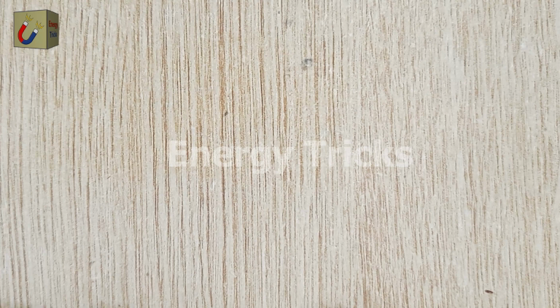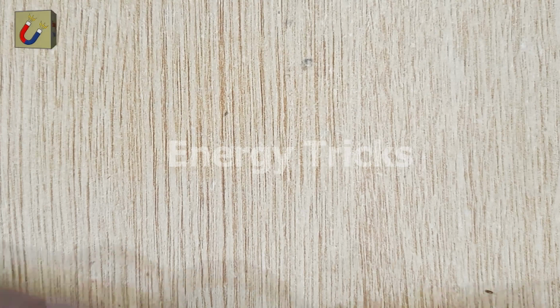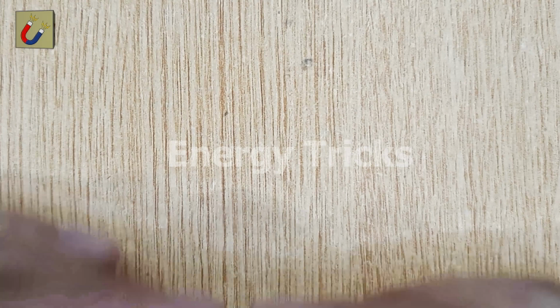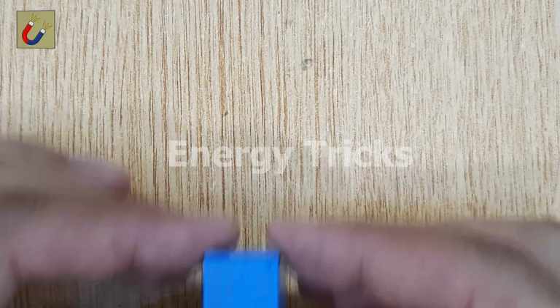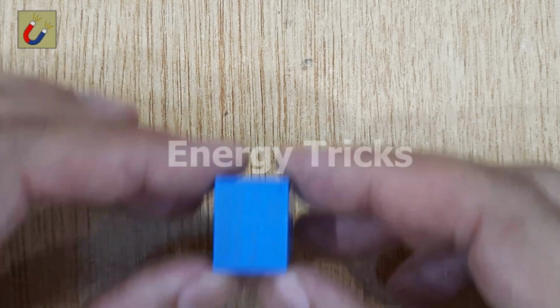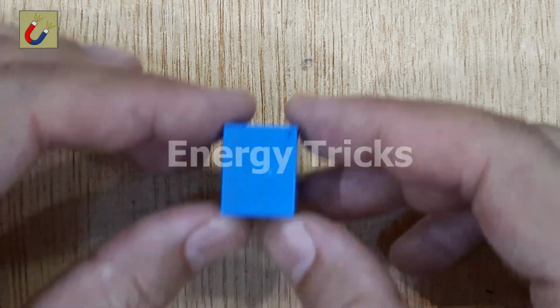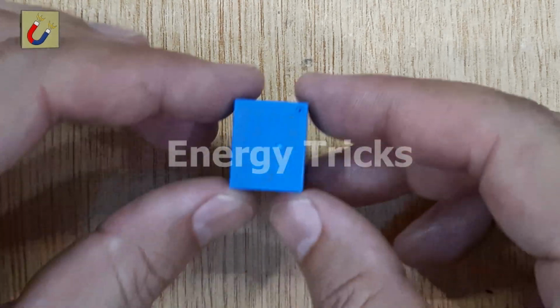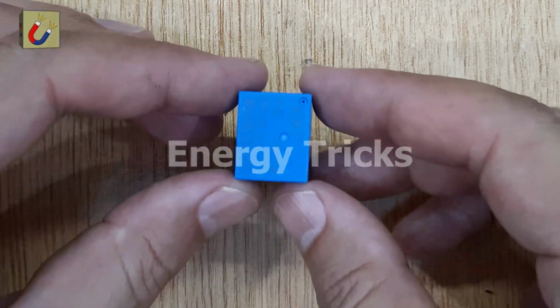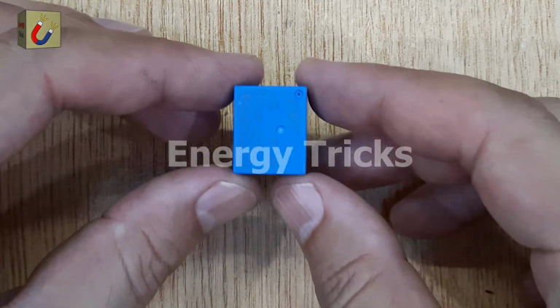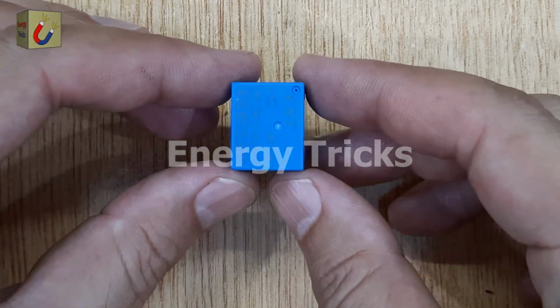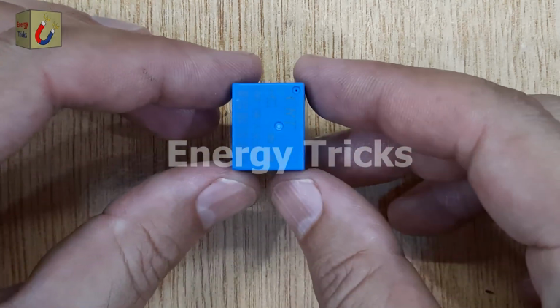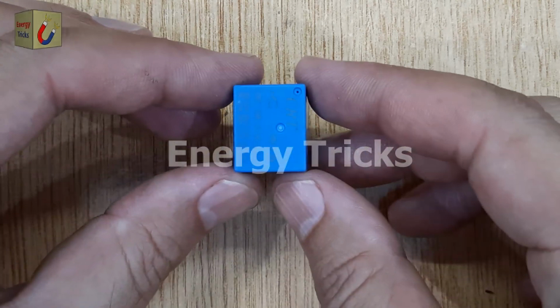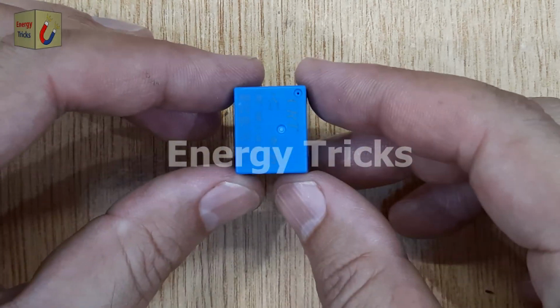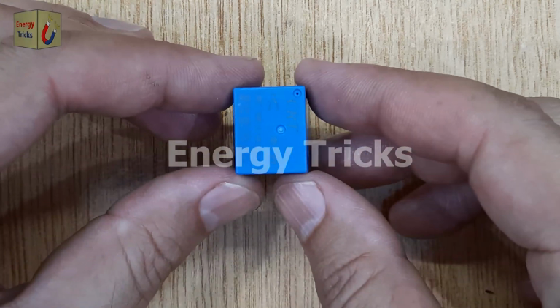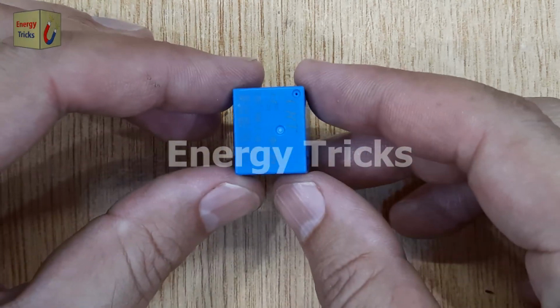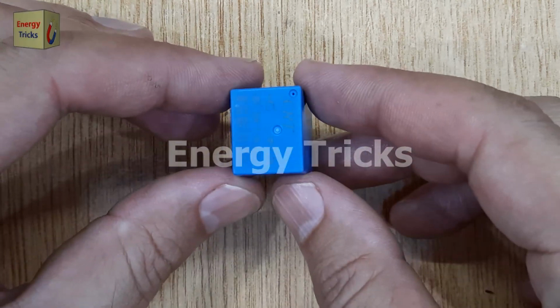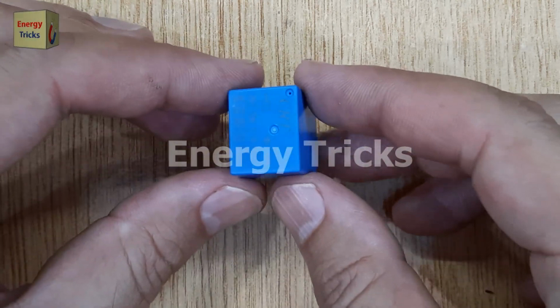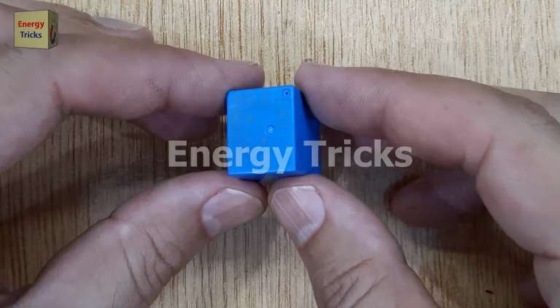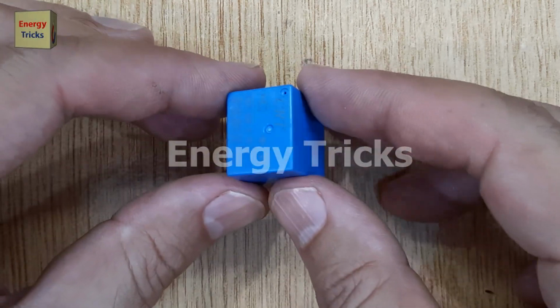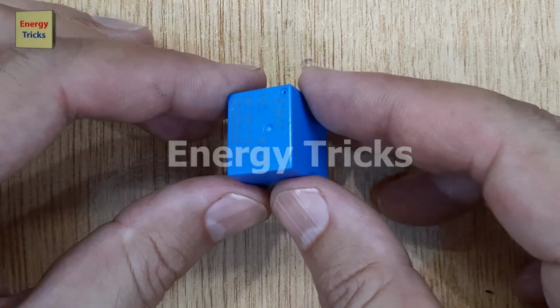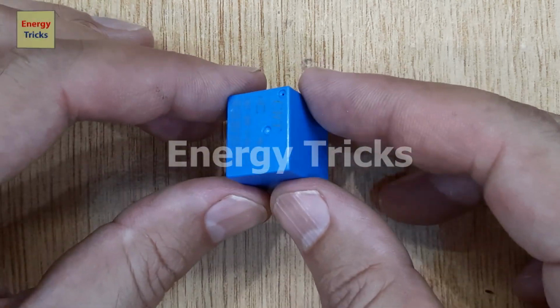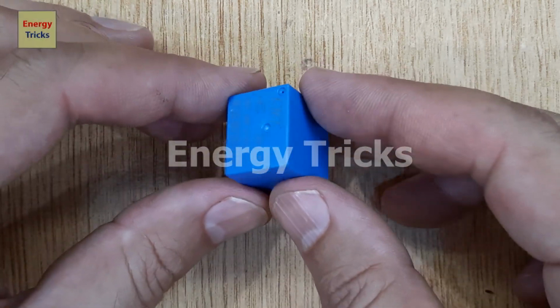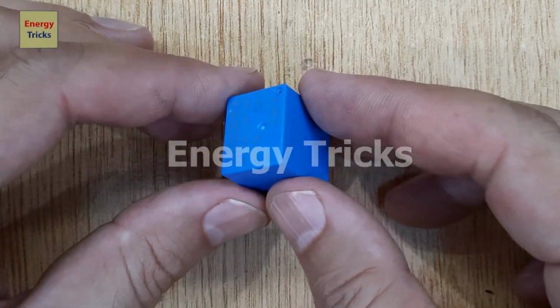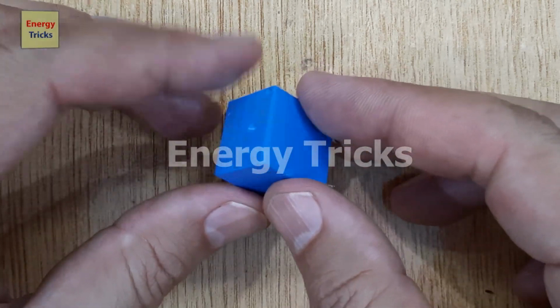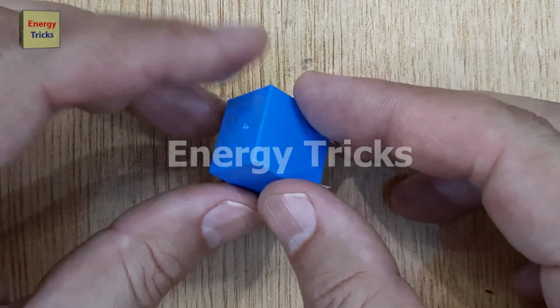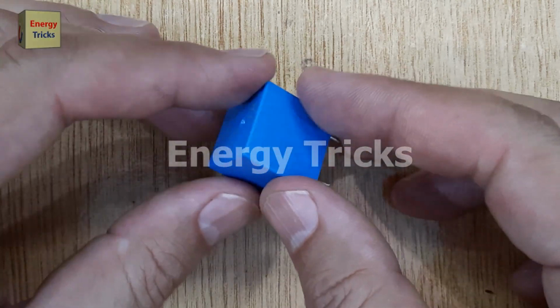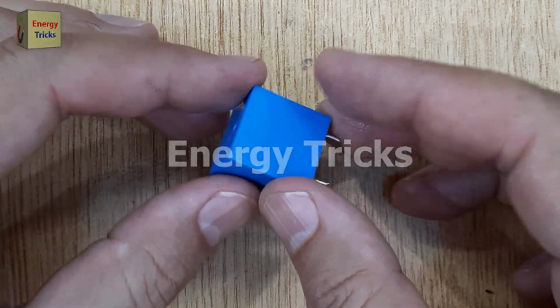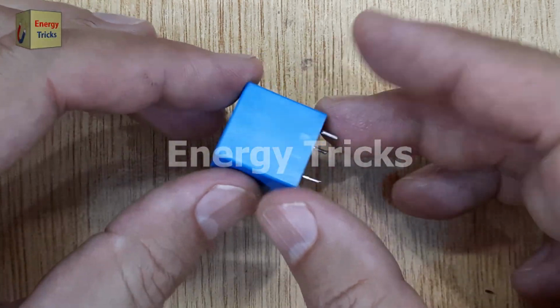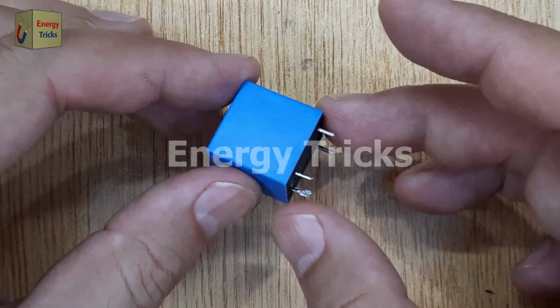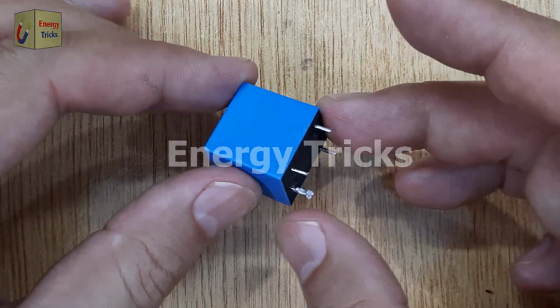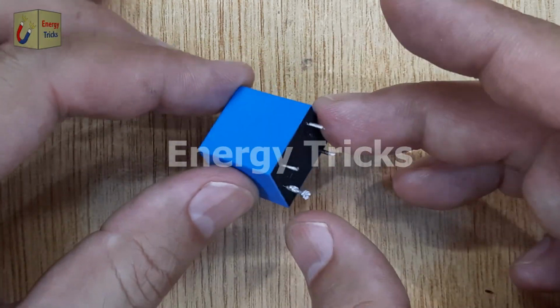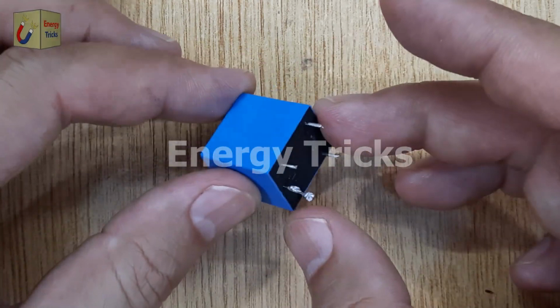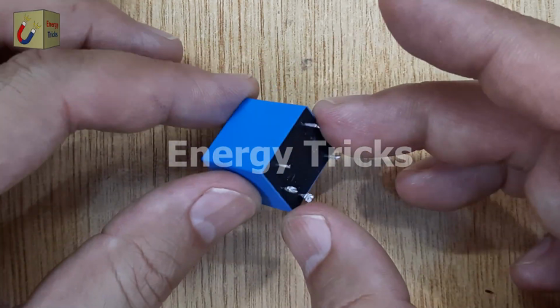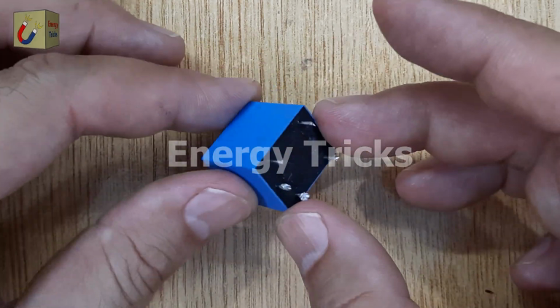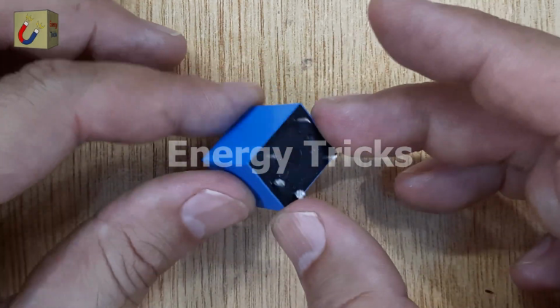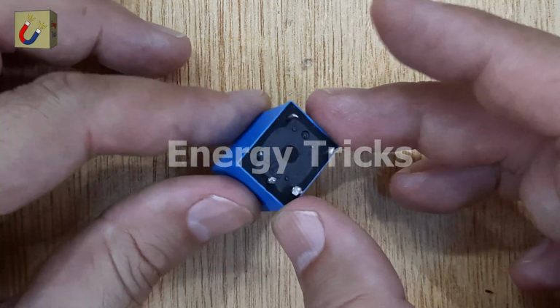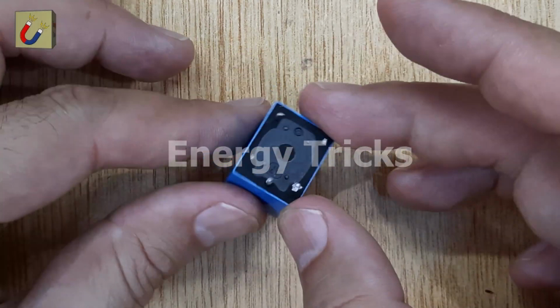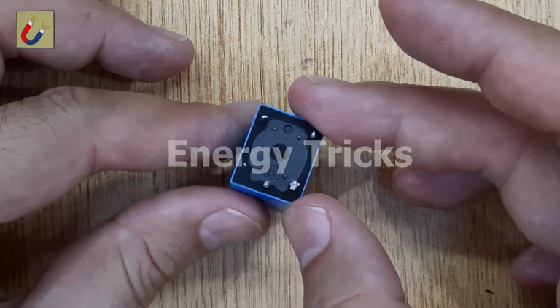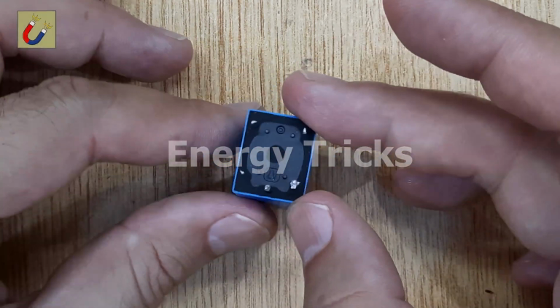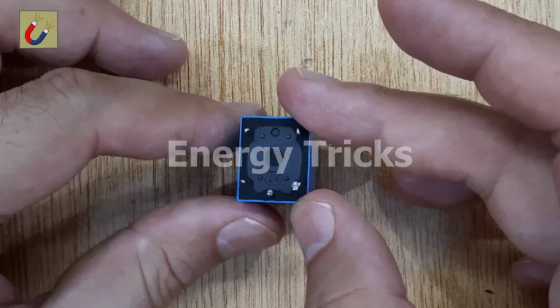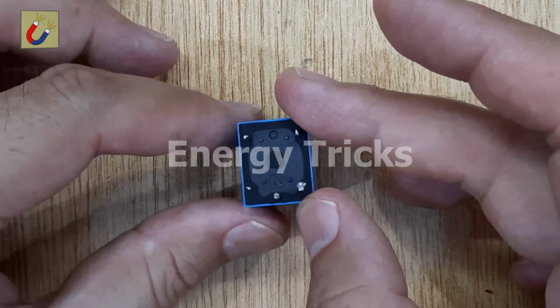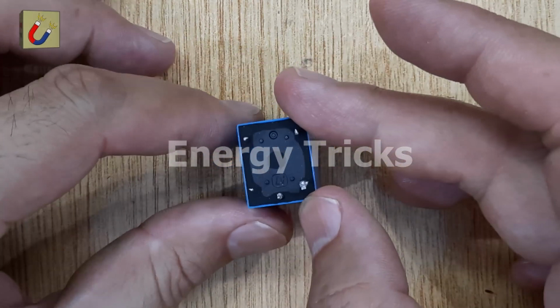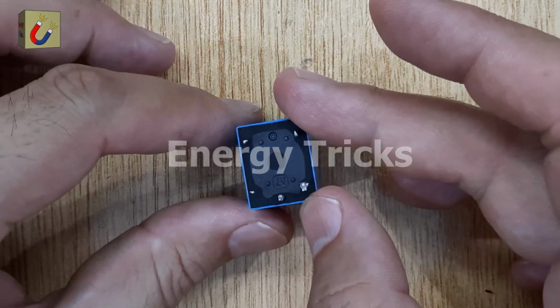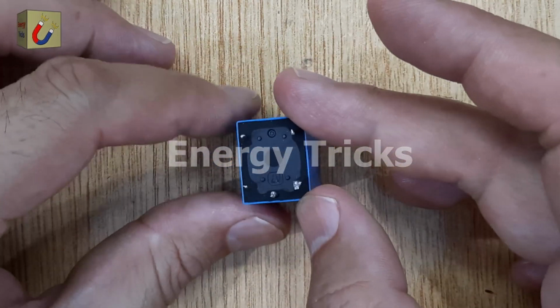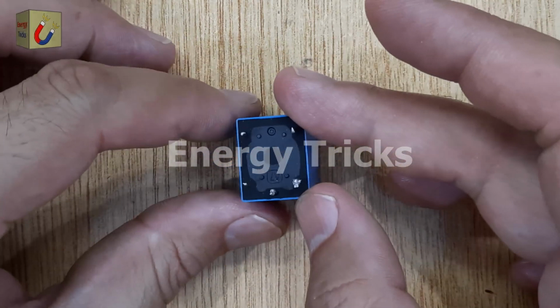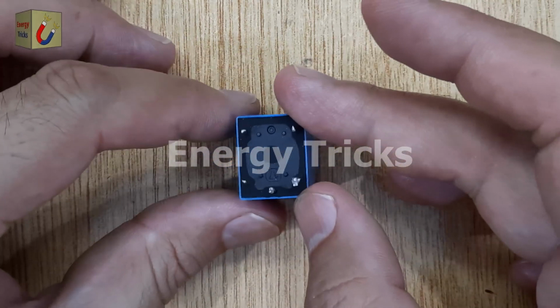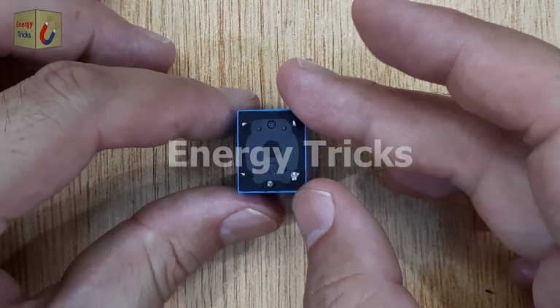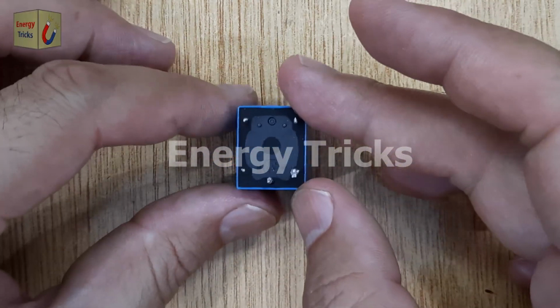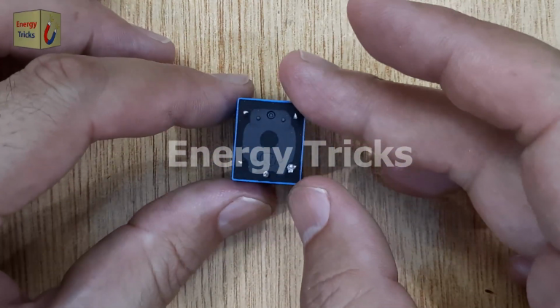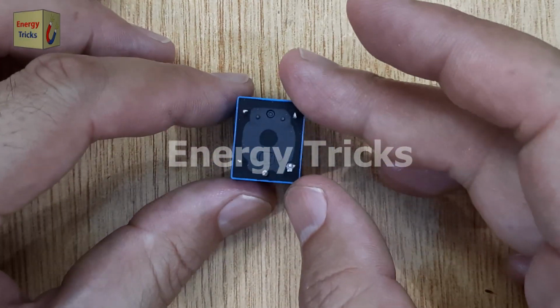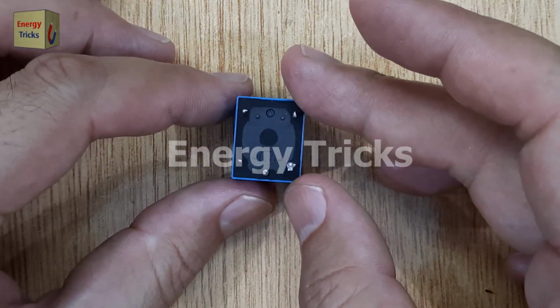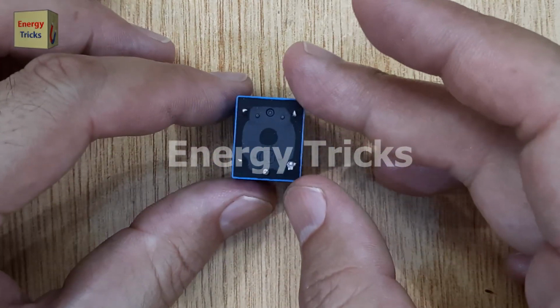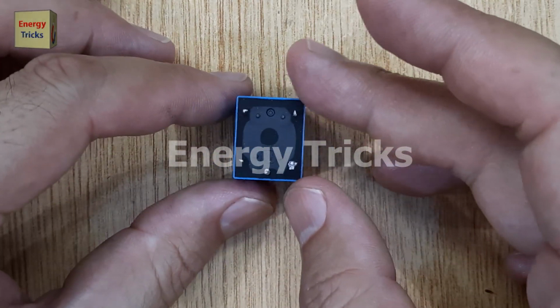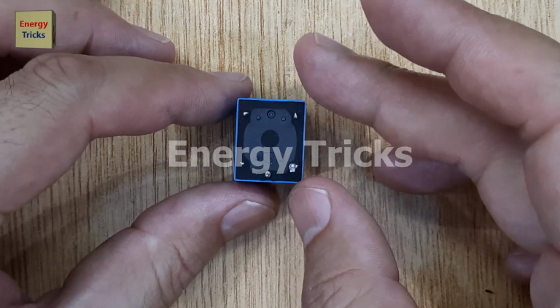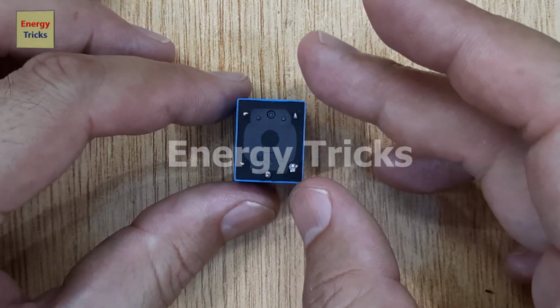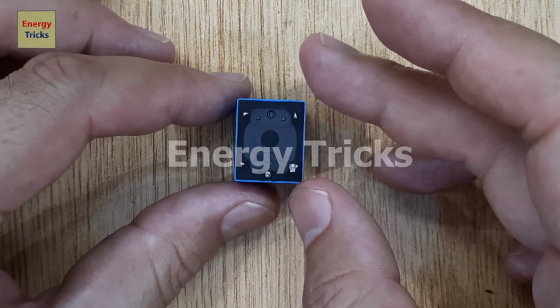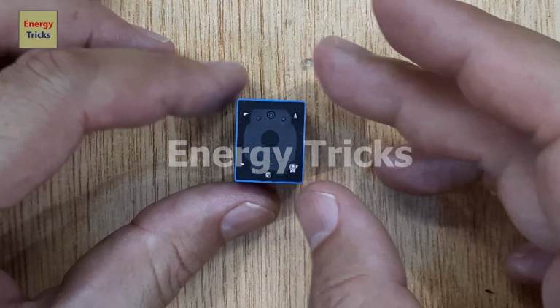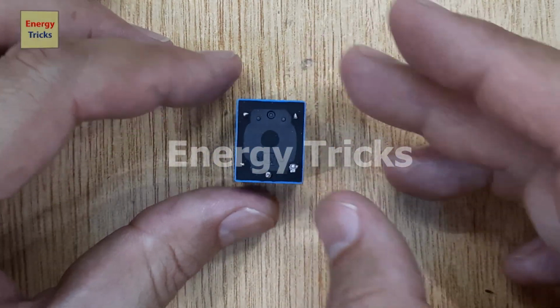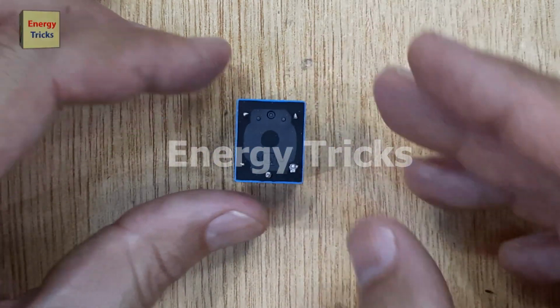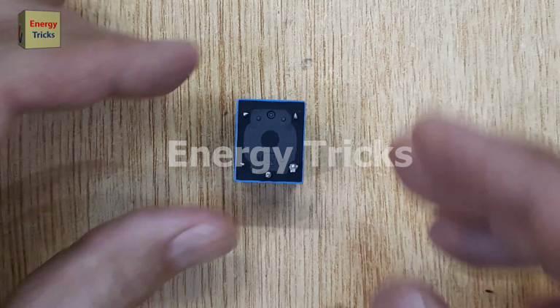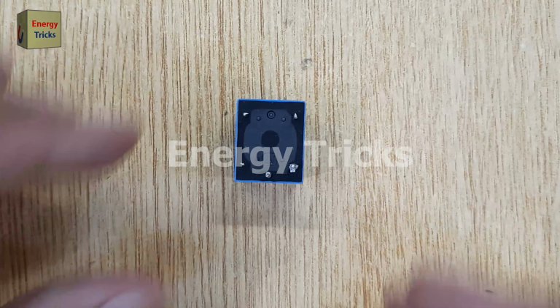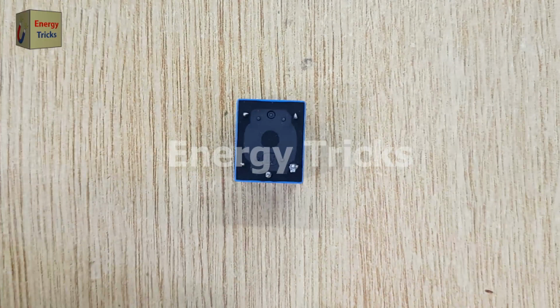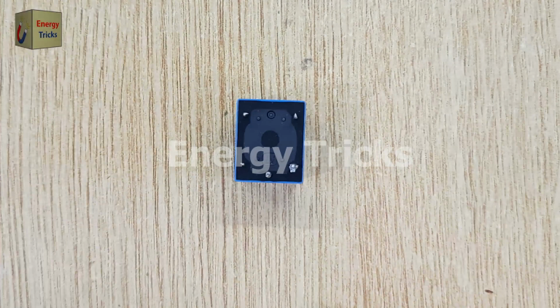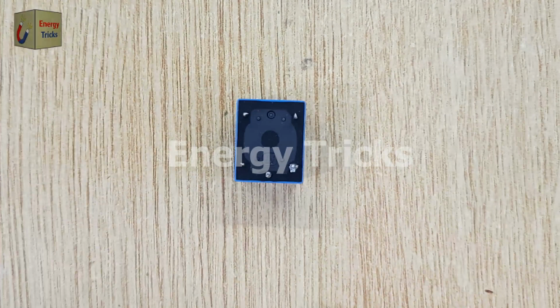Today in this electronic project, I'm going to build a 12-volt LED flasher circuit that's perfect for beginners.